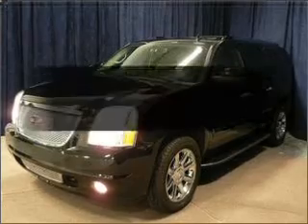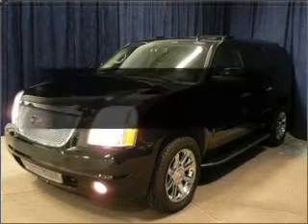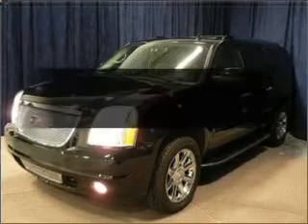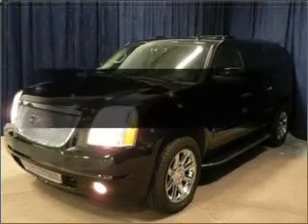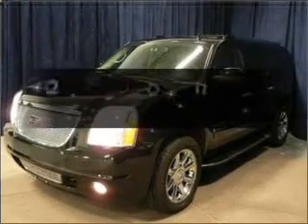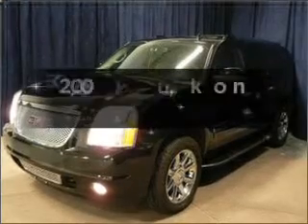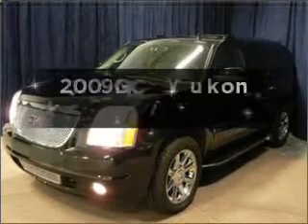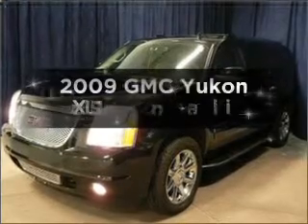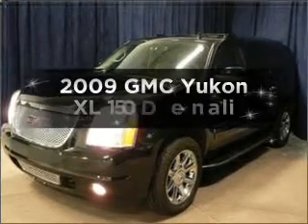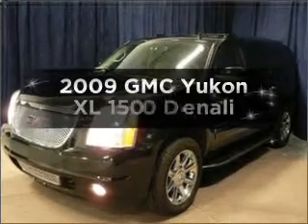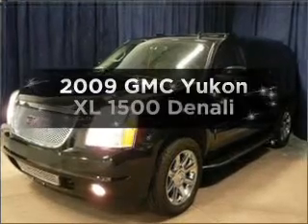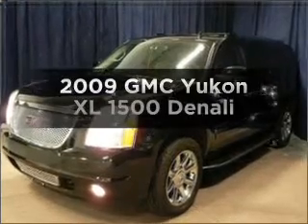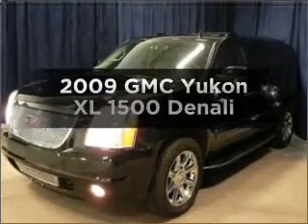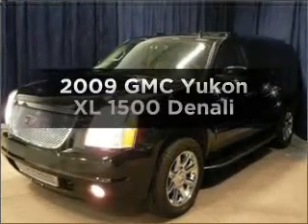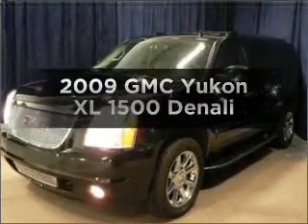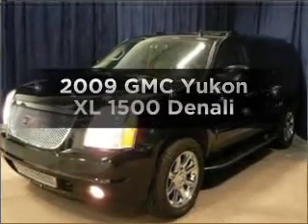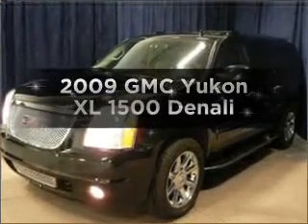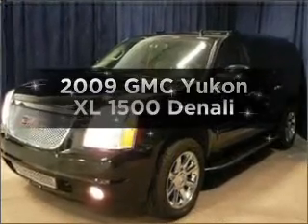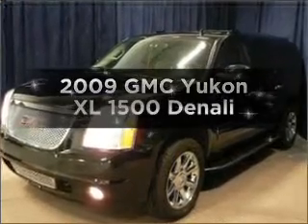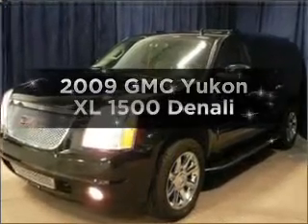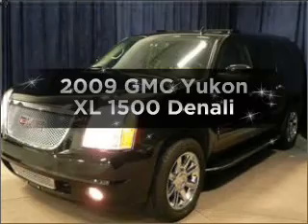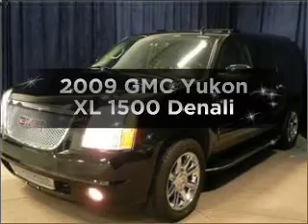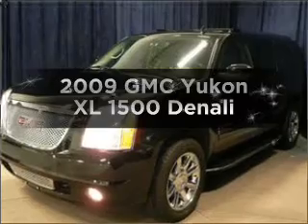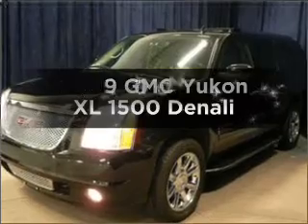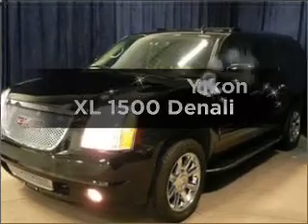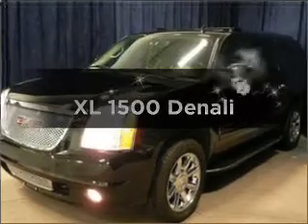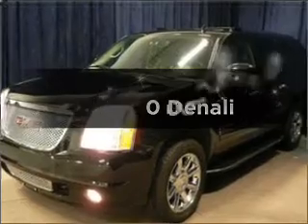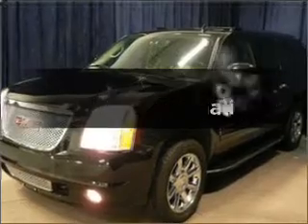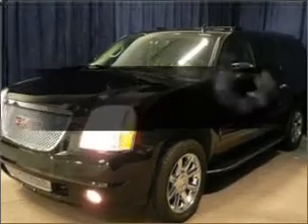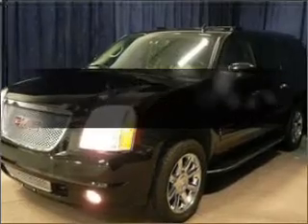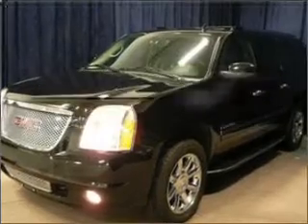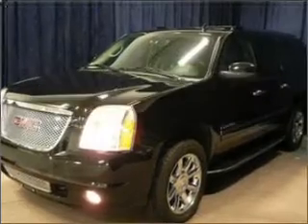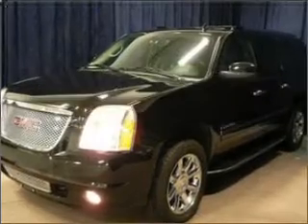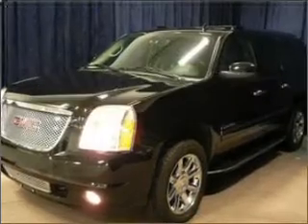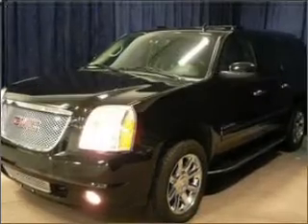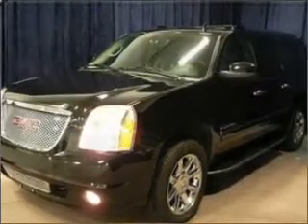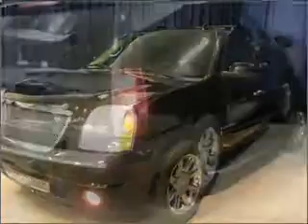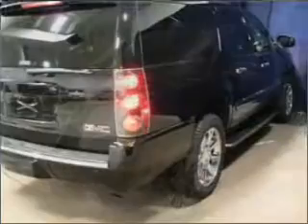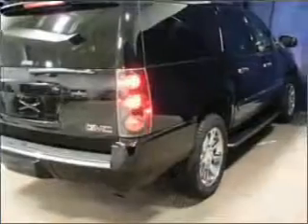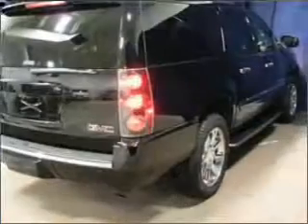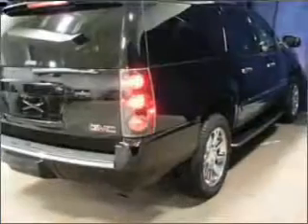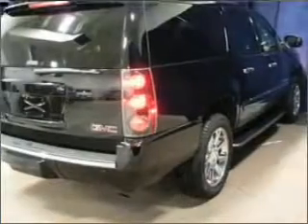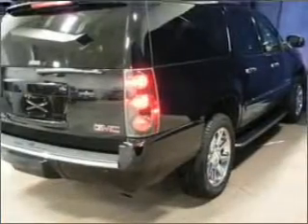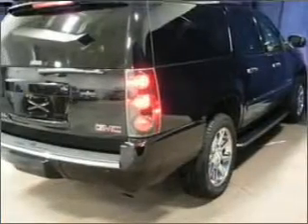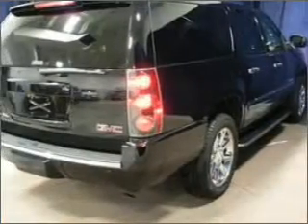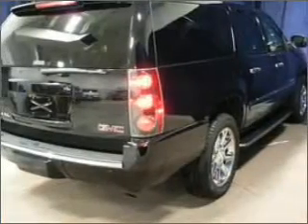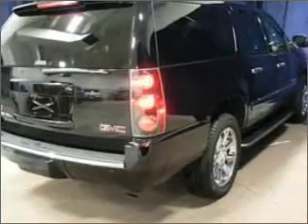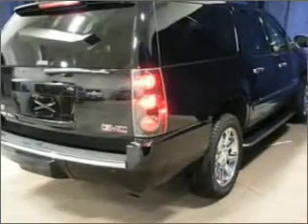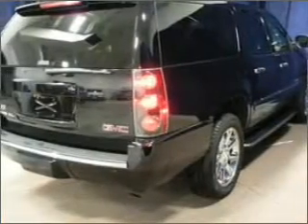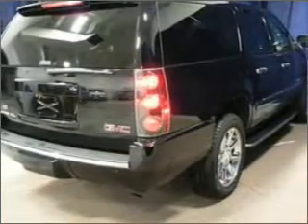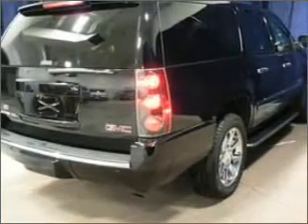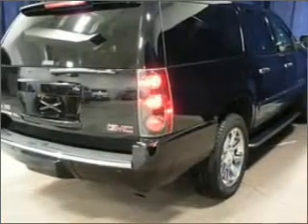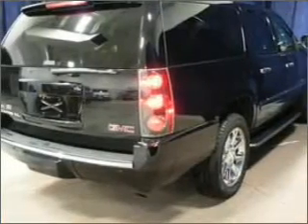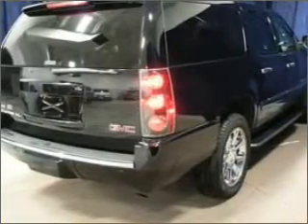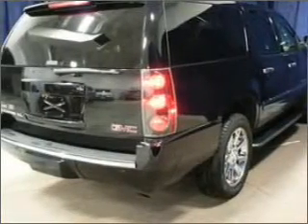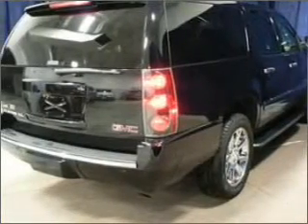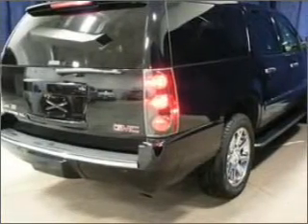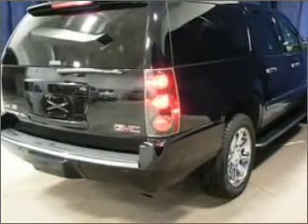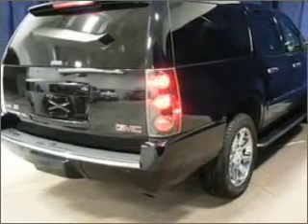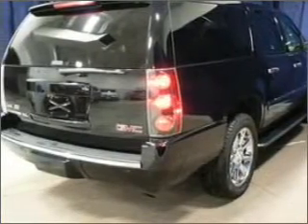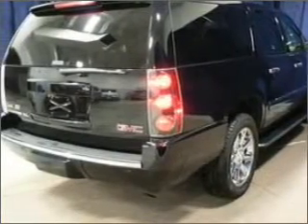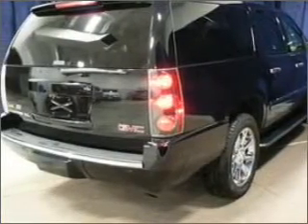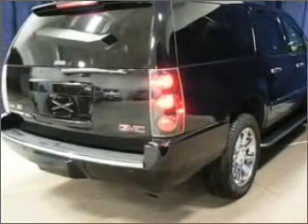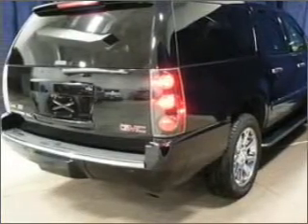Get noticed in this 2009 GMC Yukon XL. If you're looking for a first-rate auto, this one could be yours today.